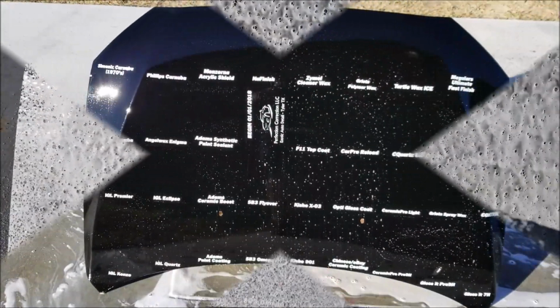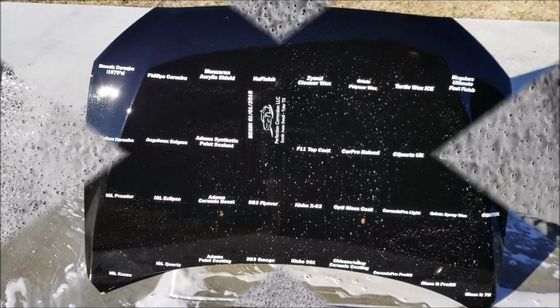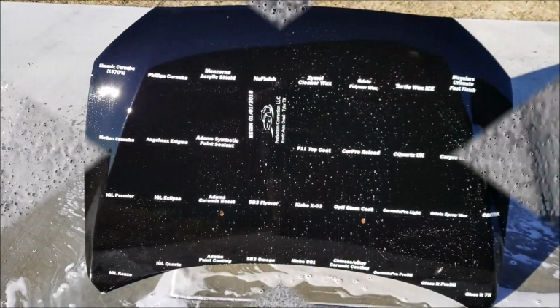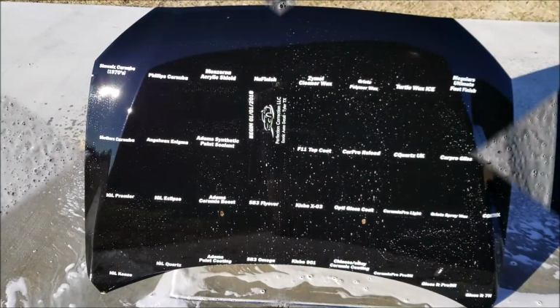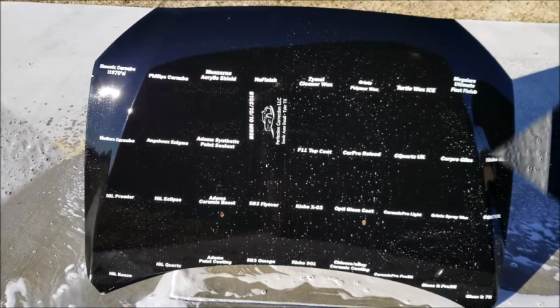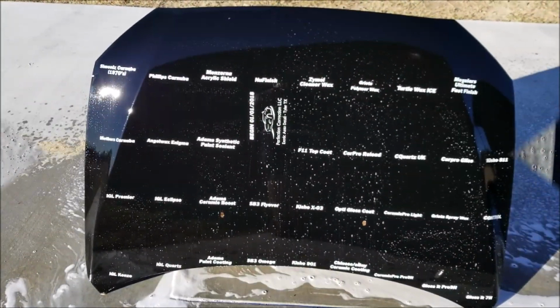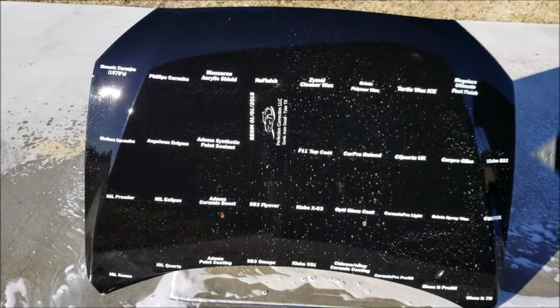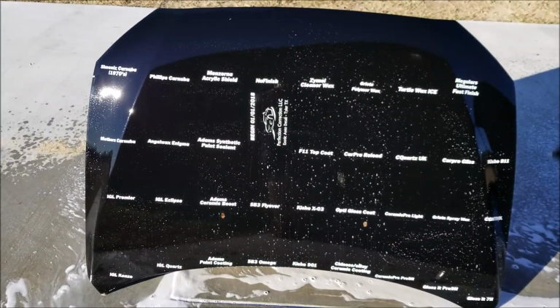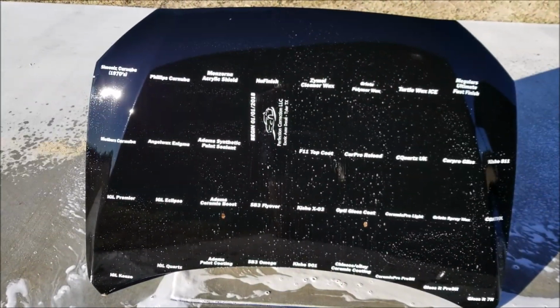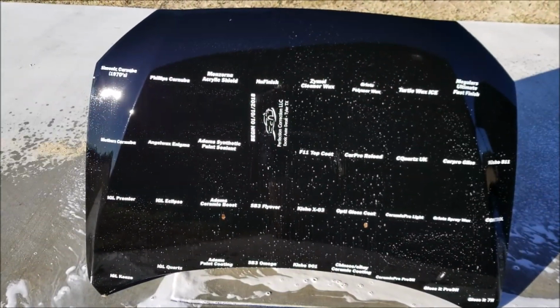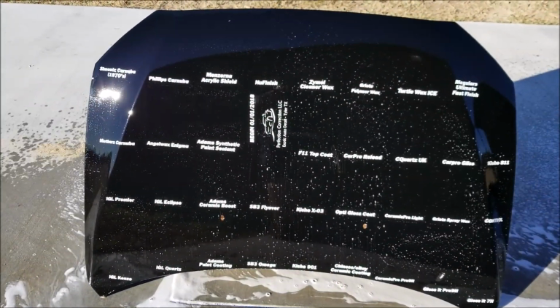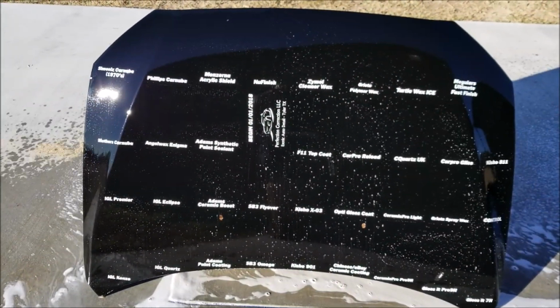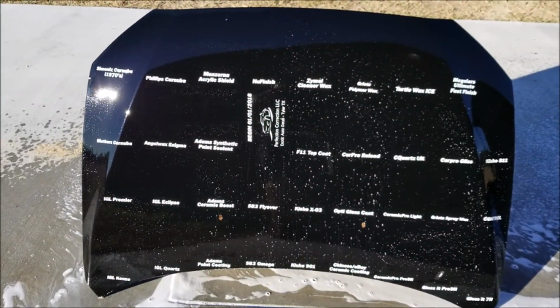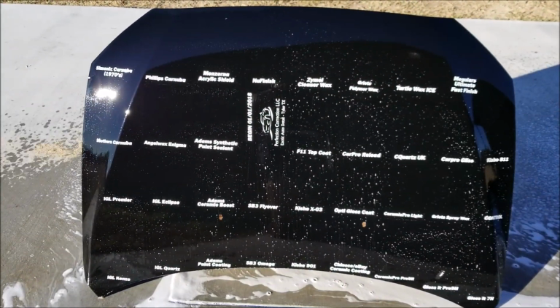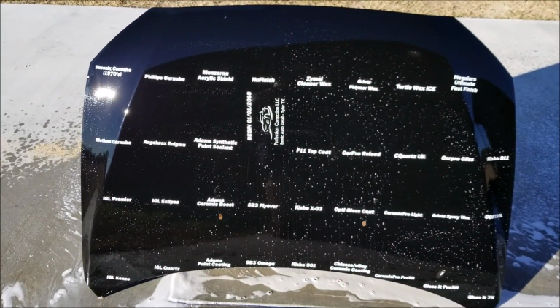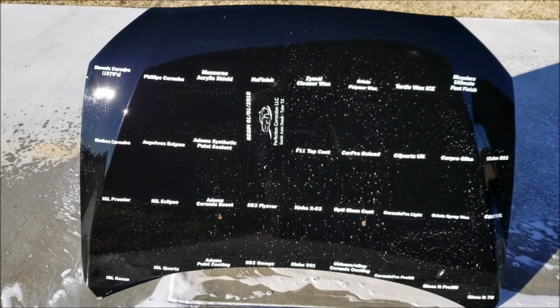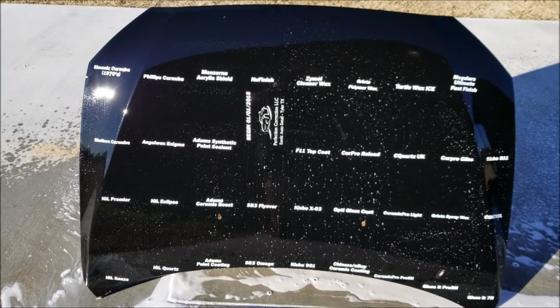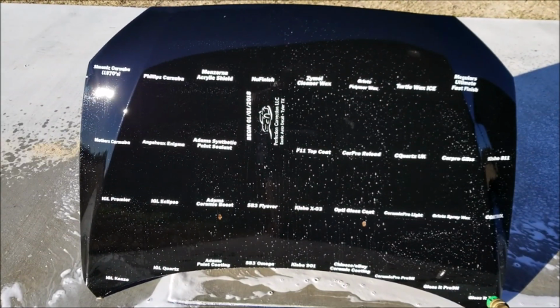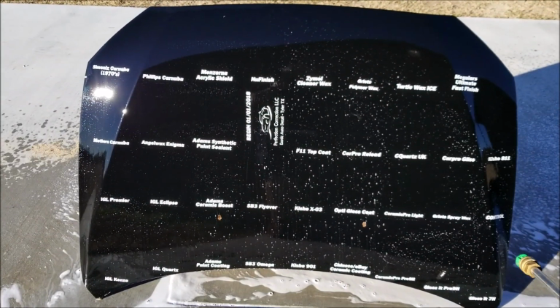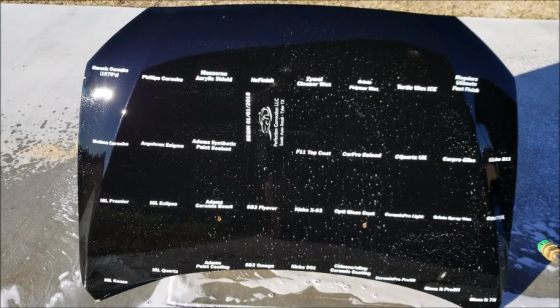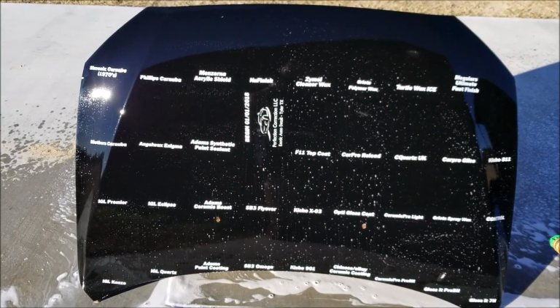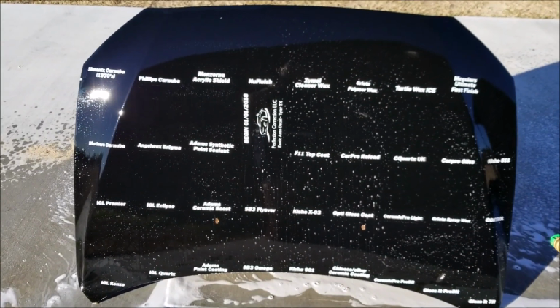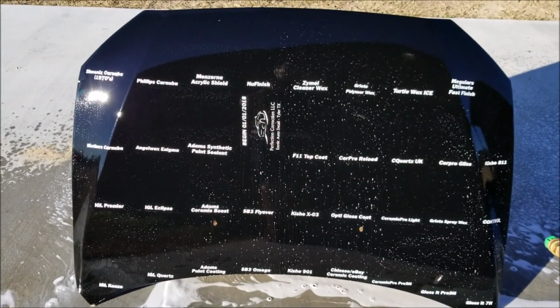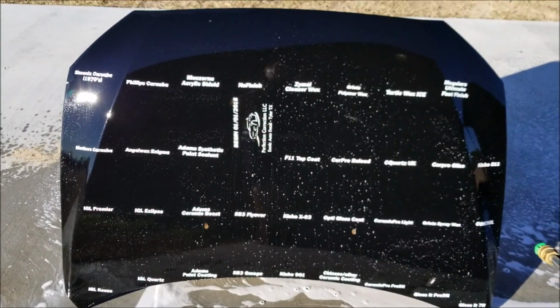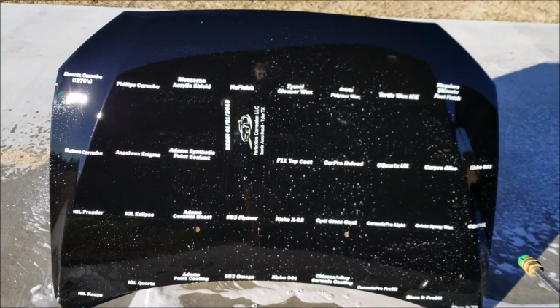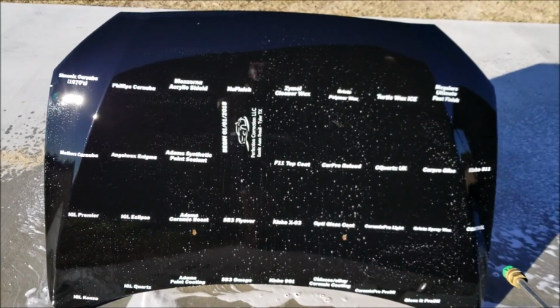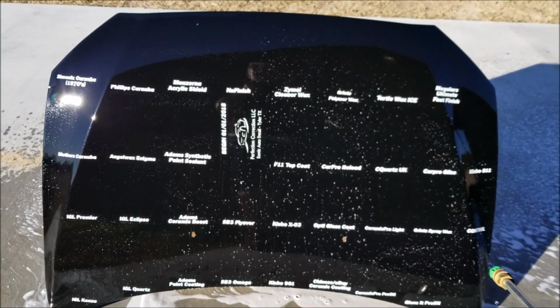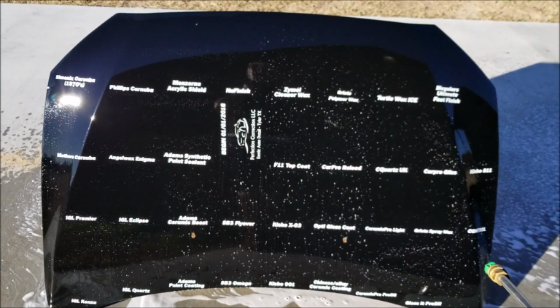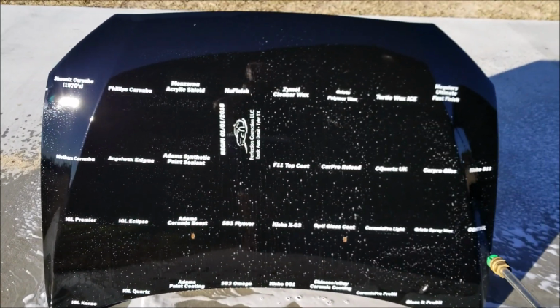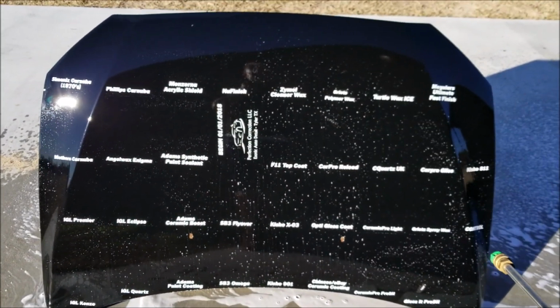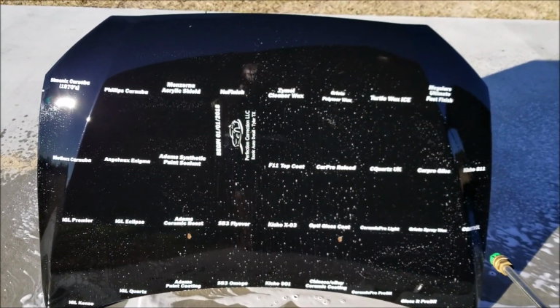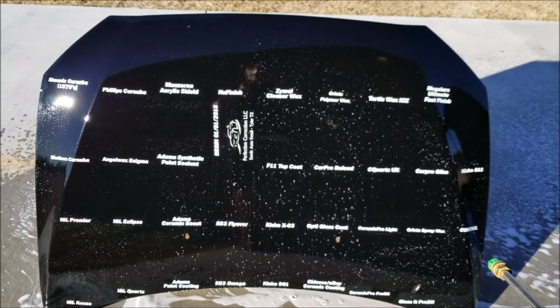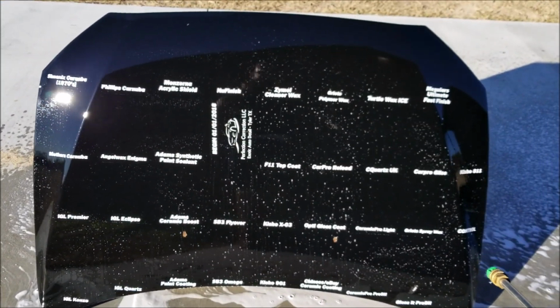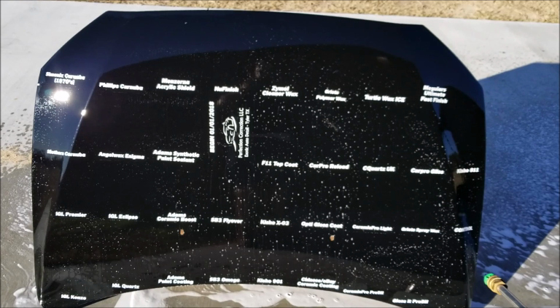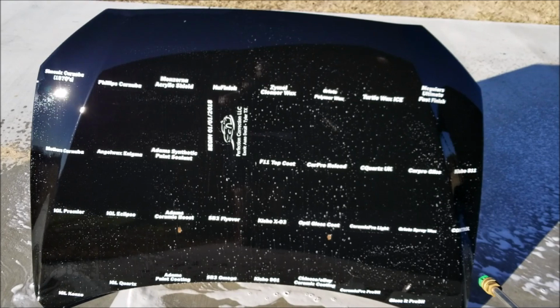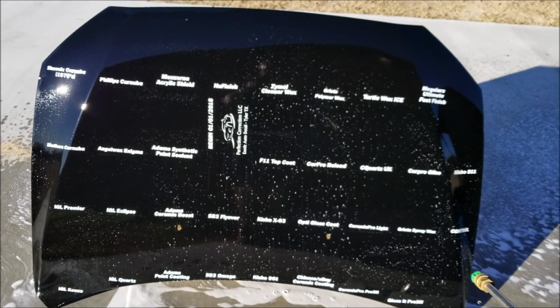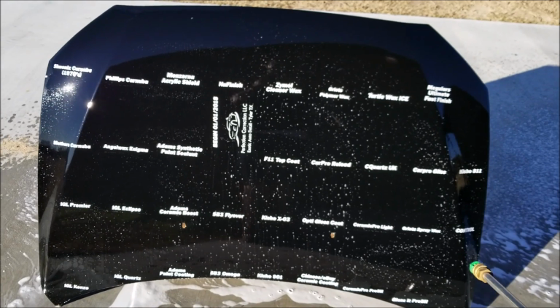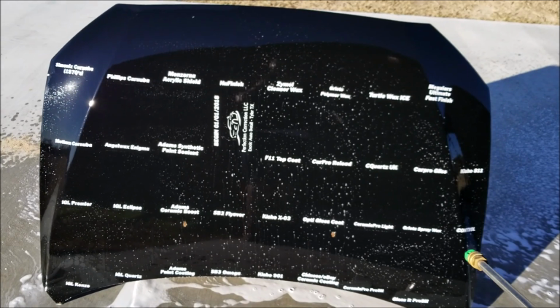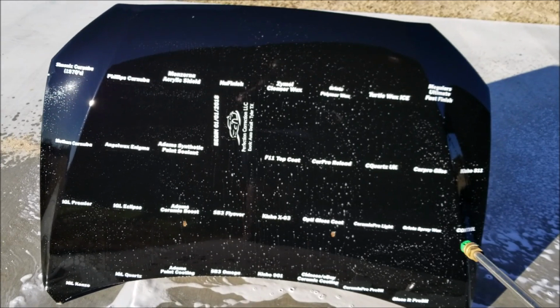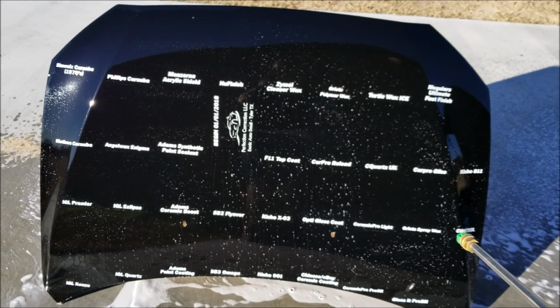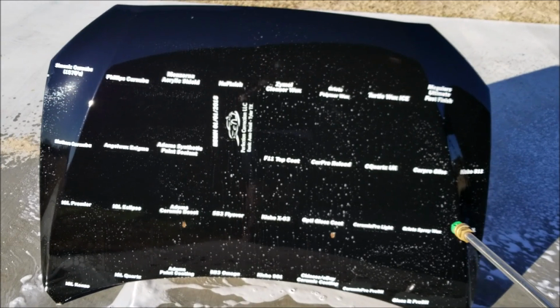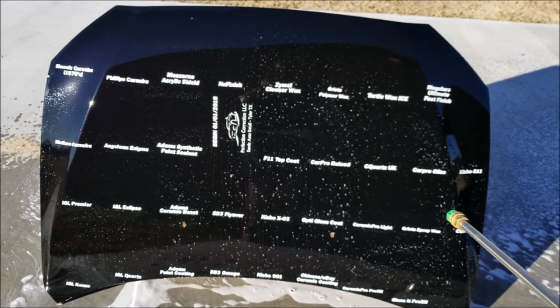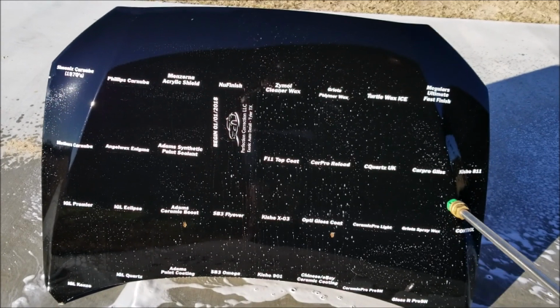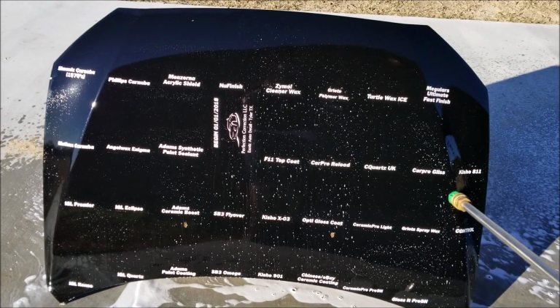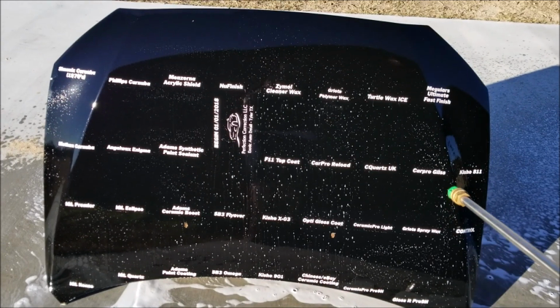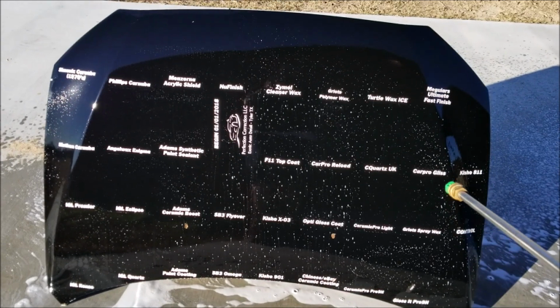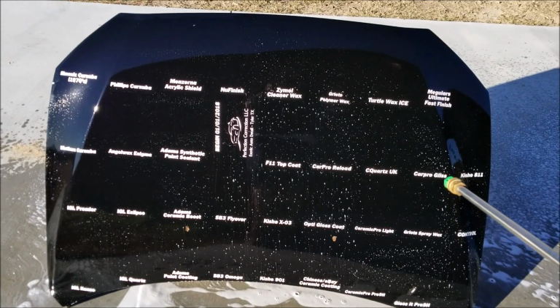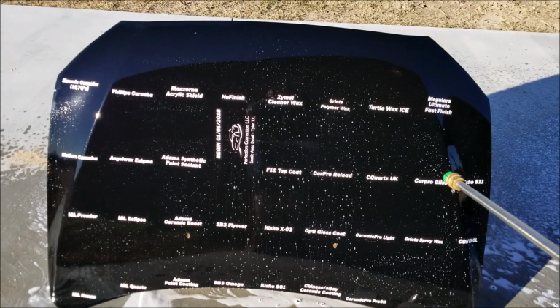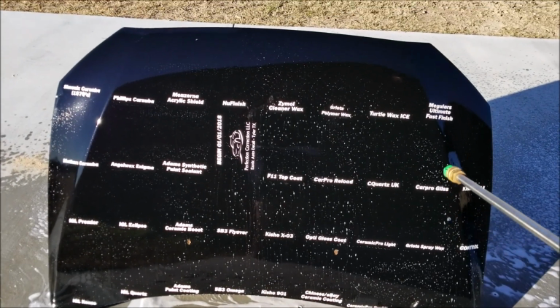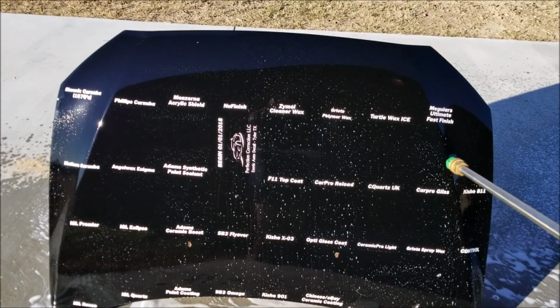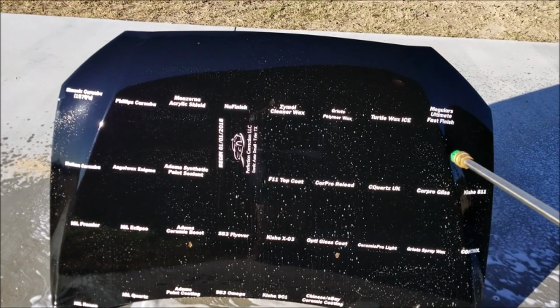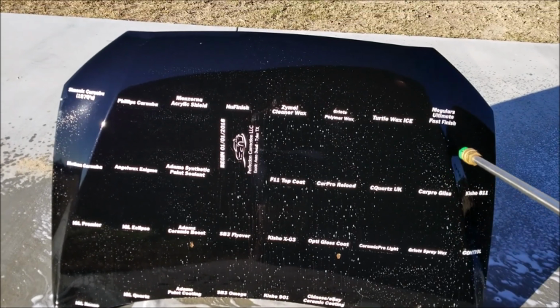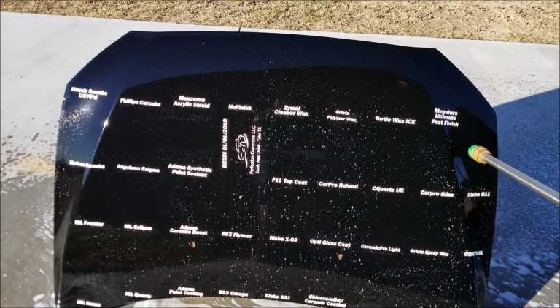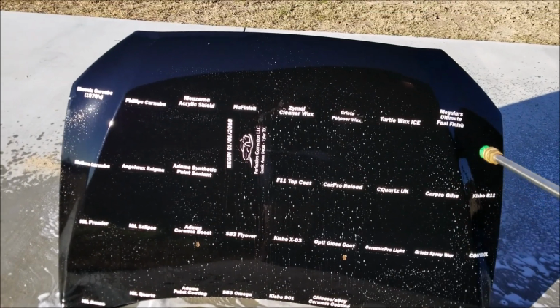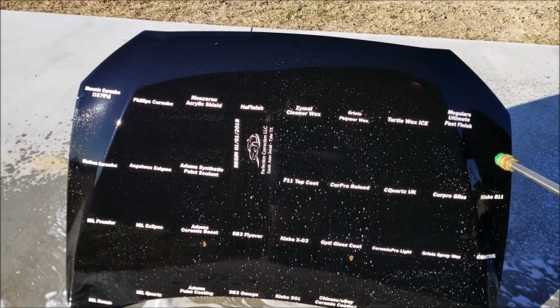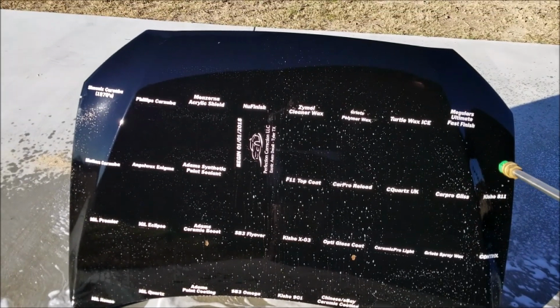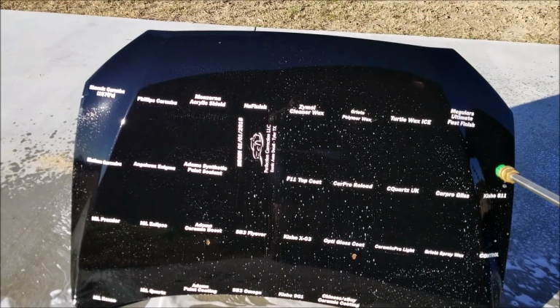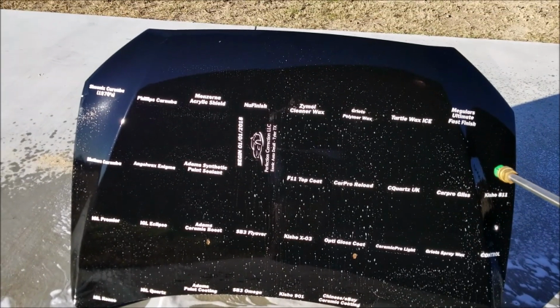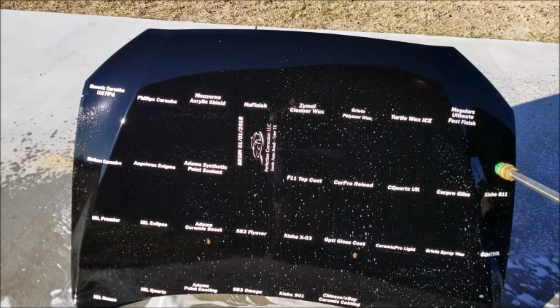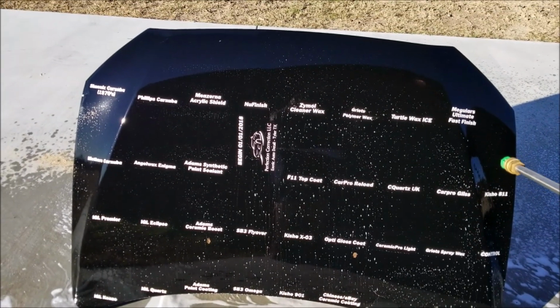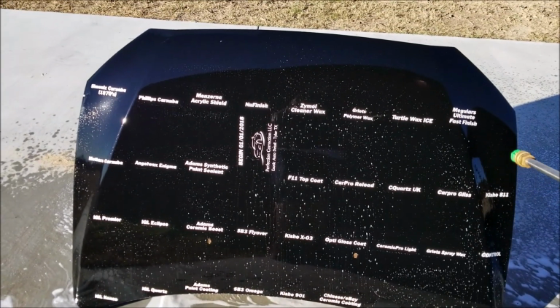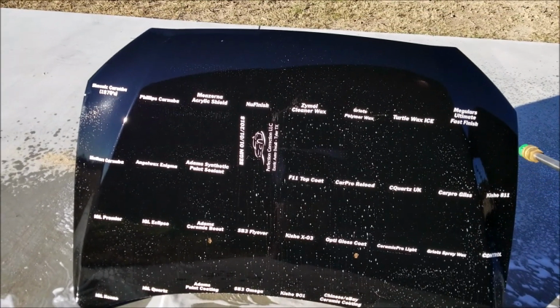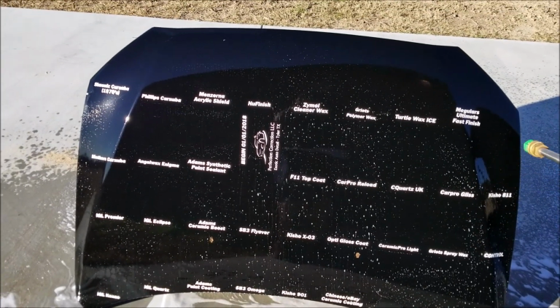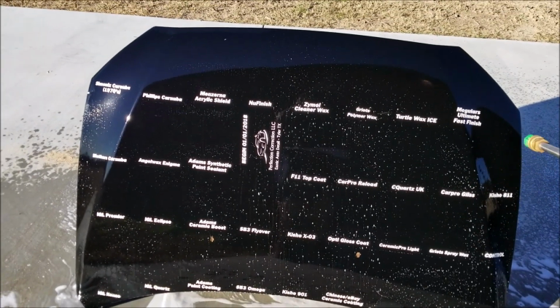The wind is picking up here, but we've got it washed — let's rinse it and see how things are looking.